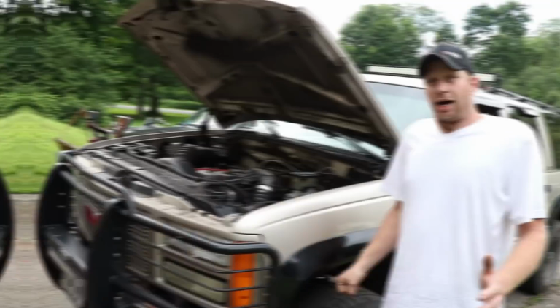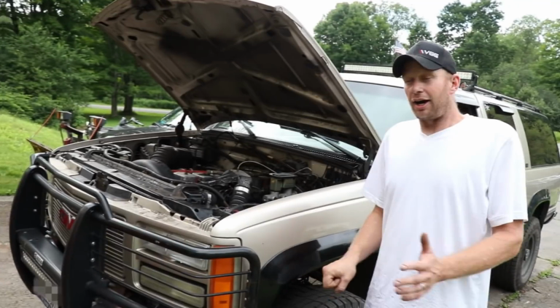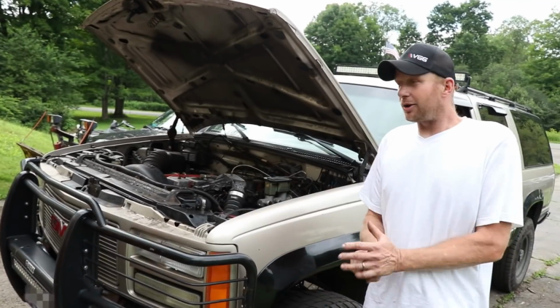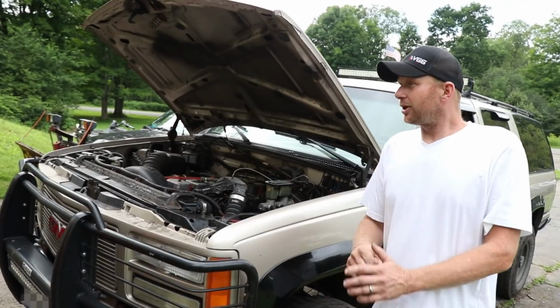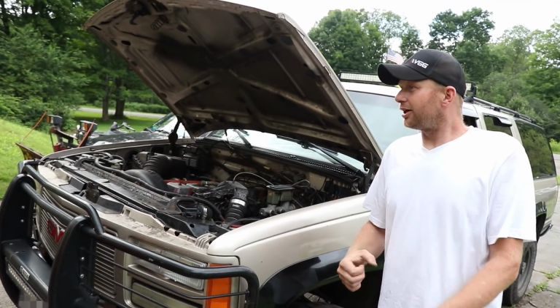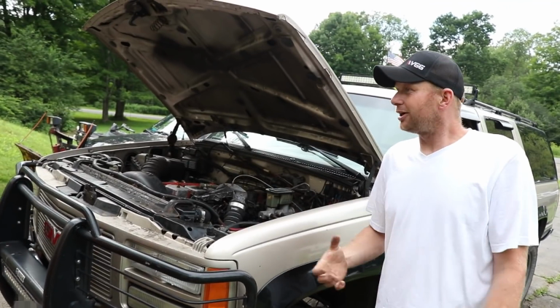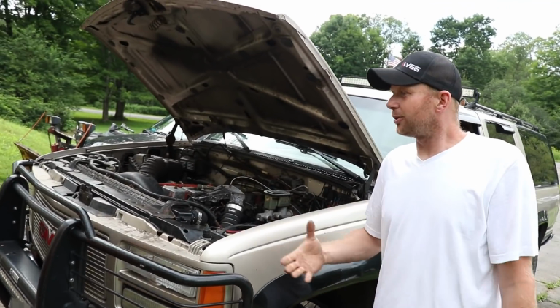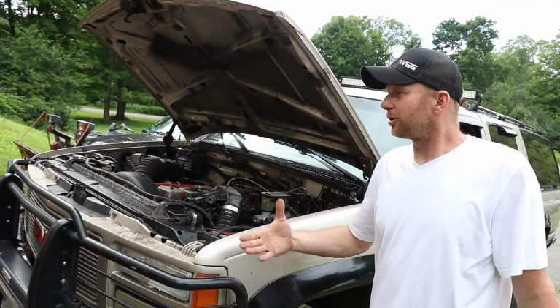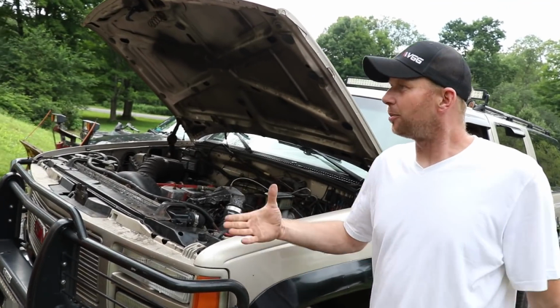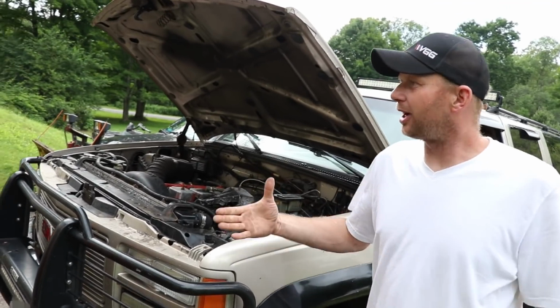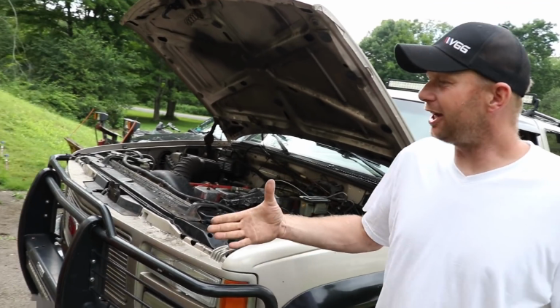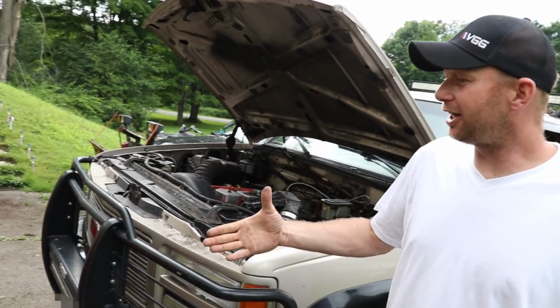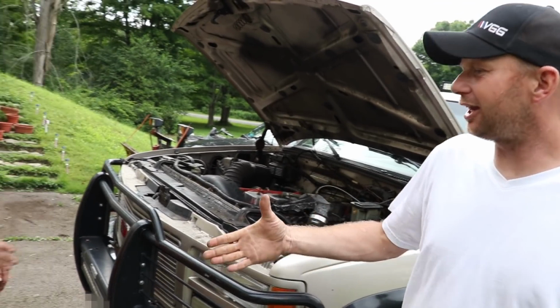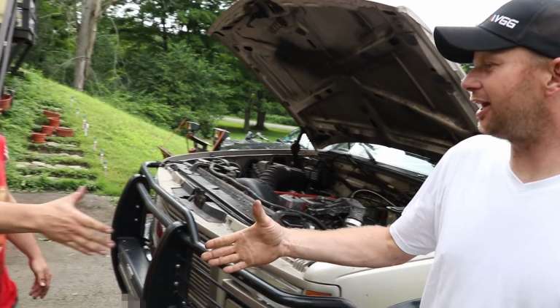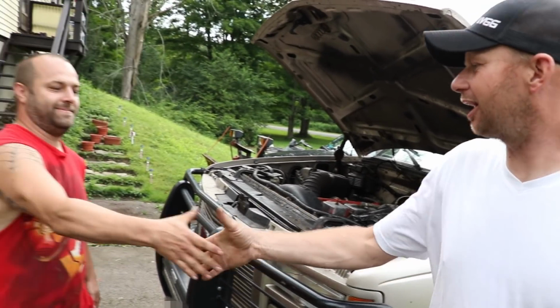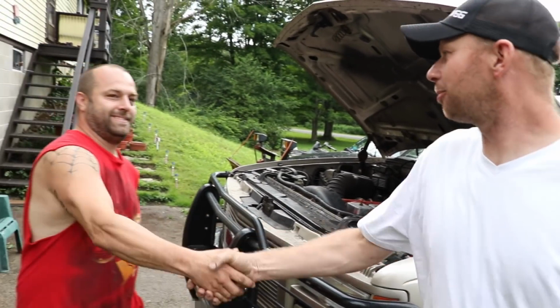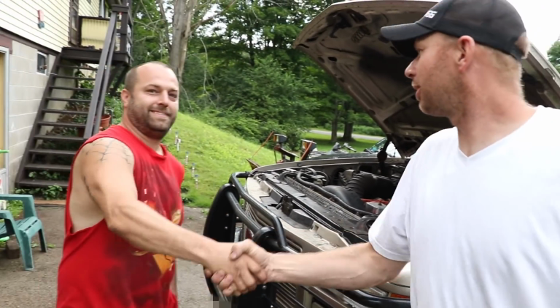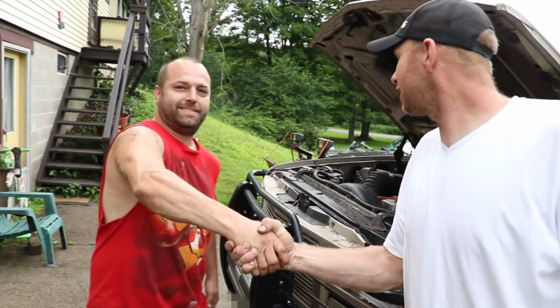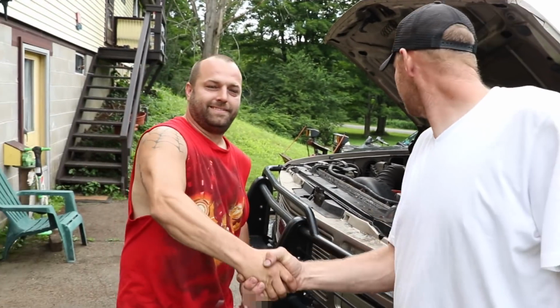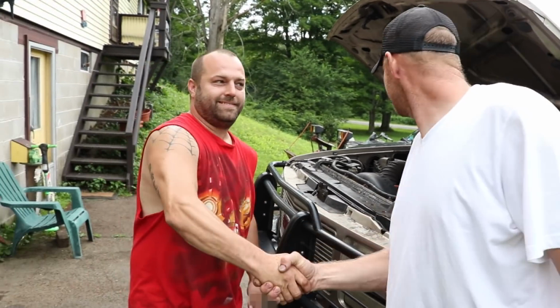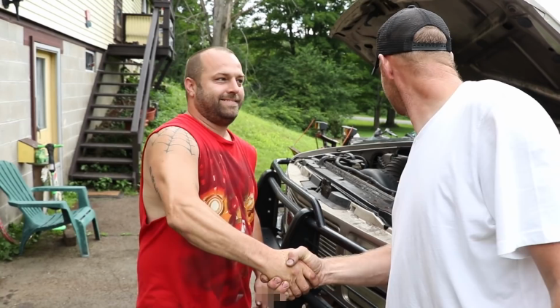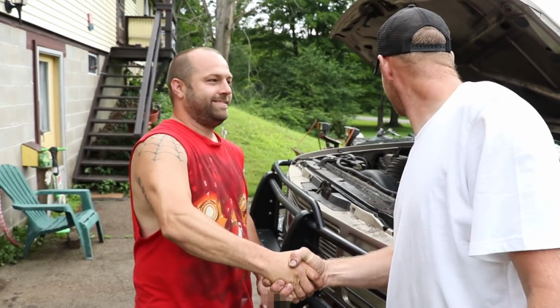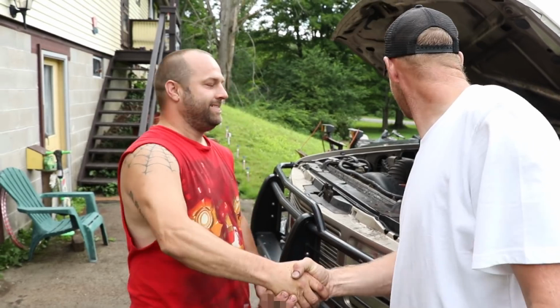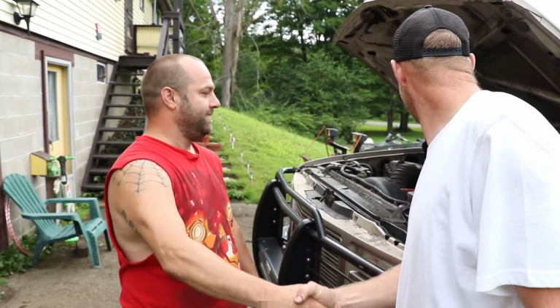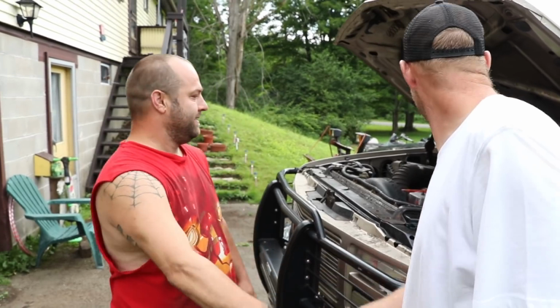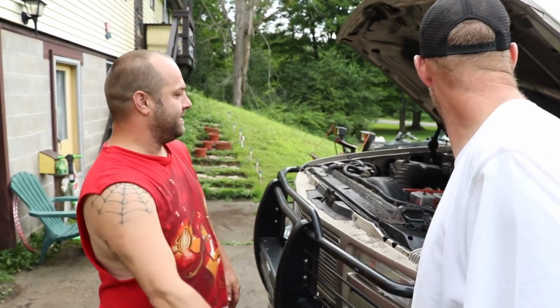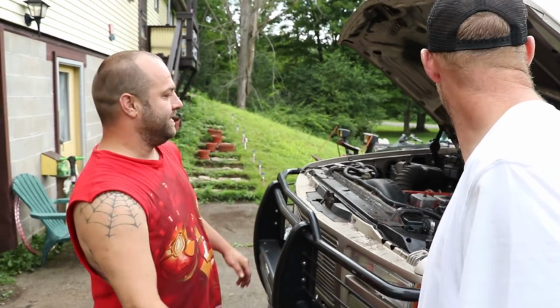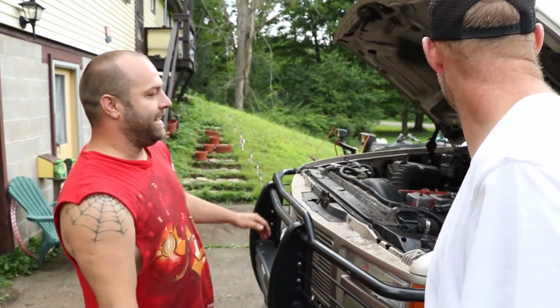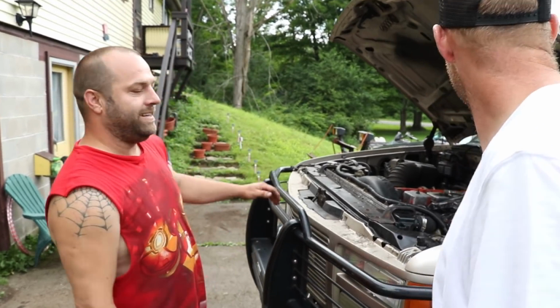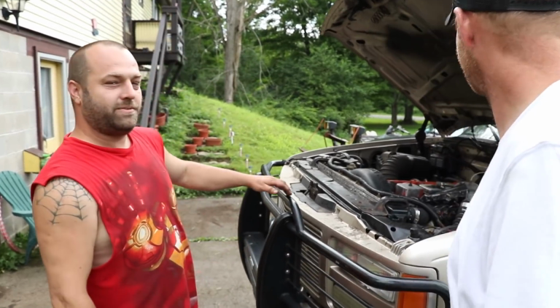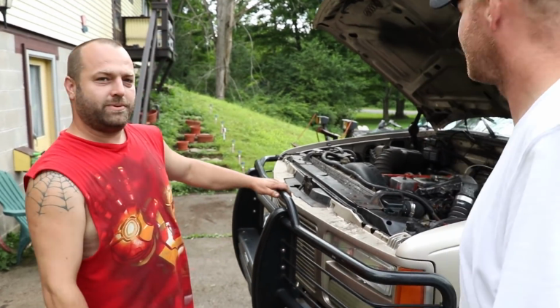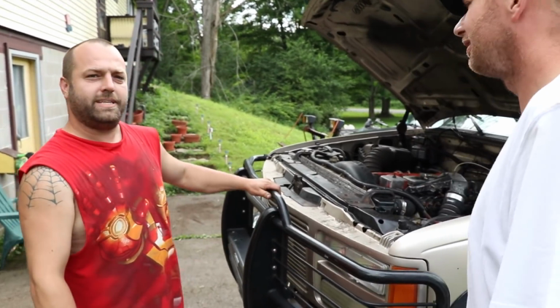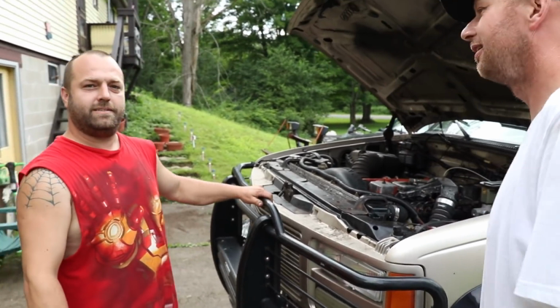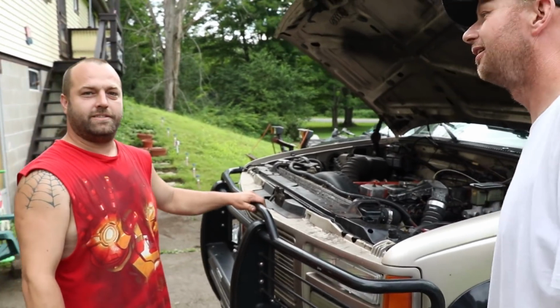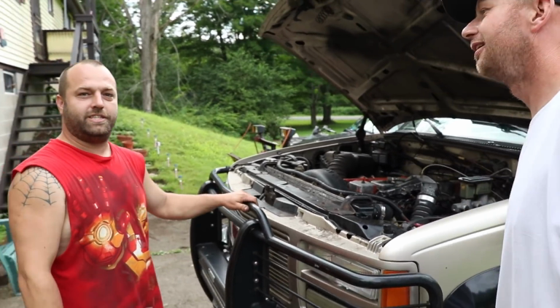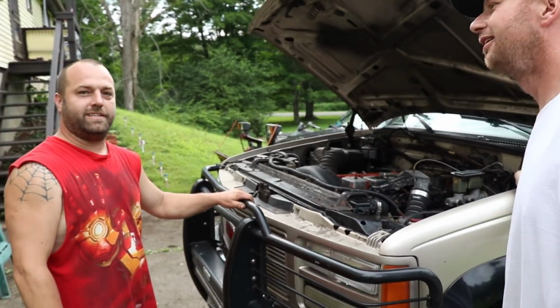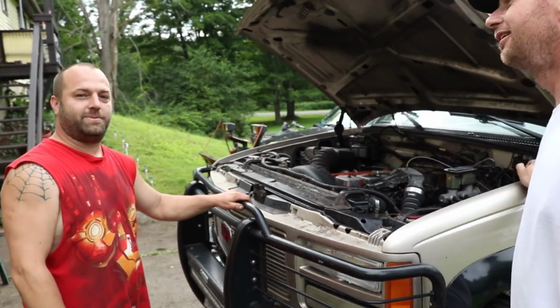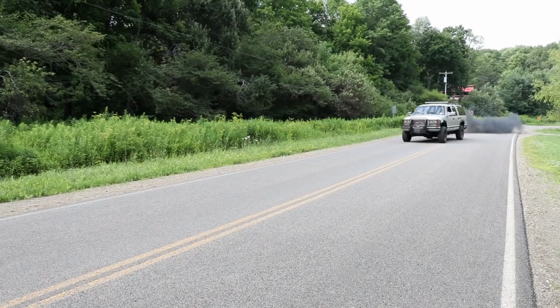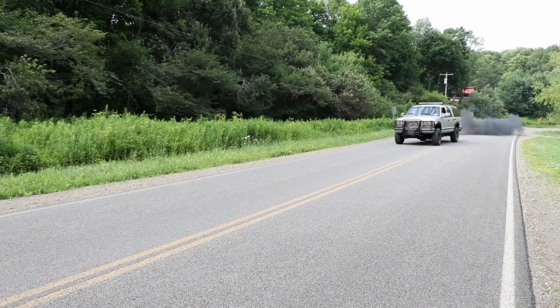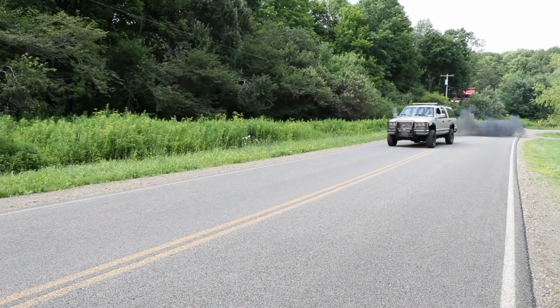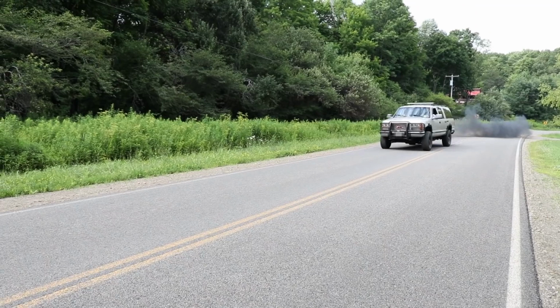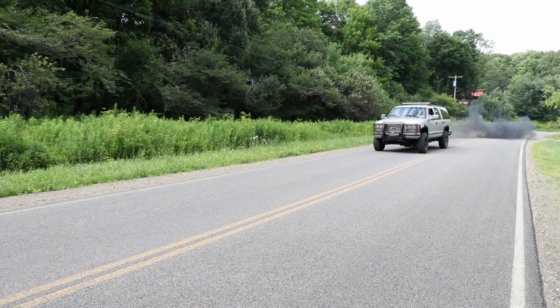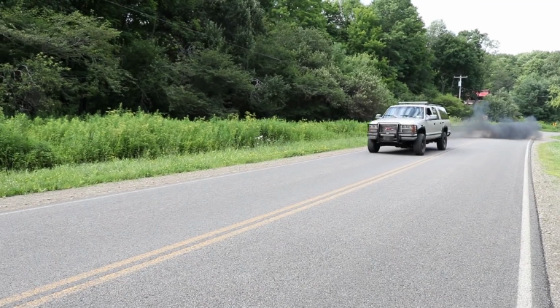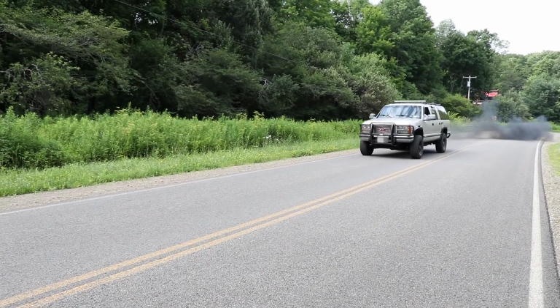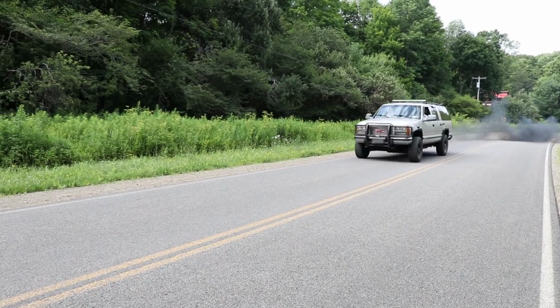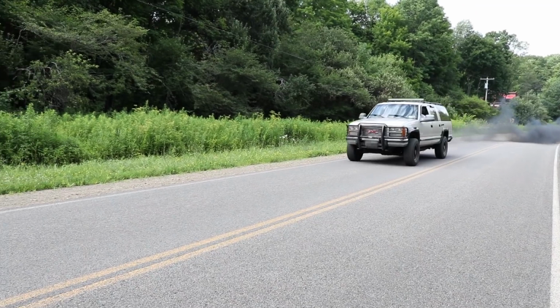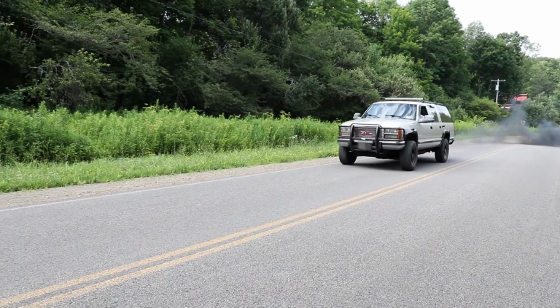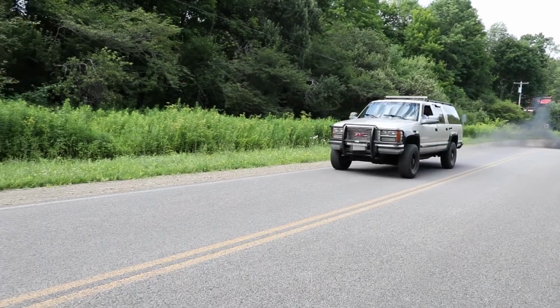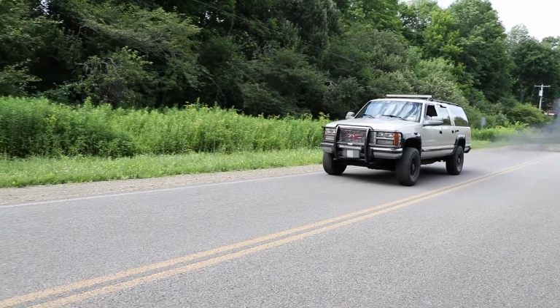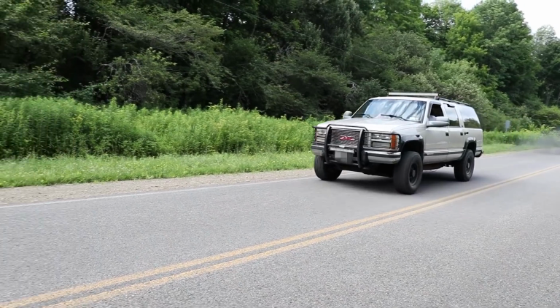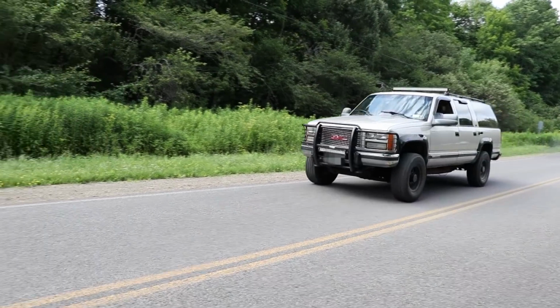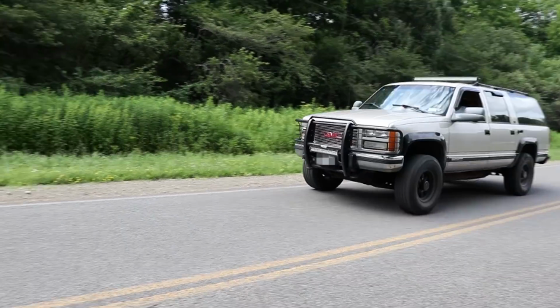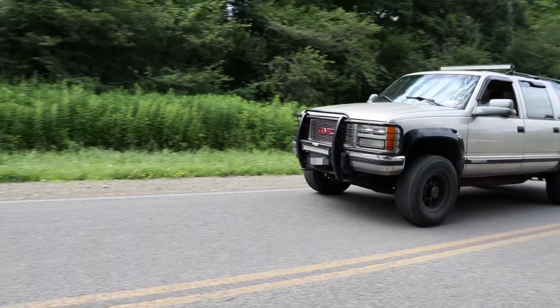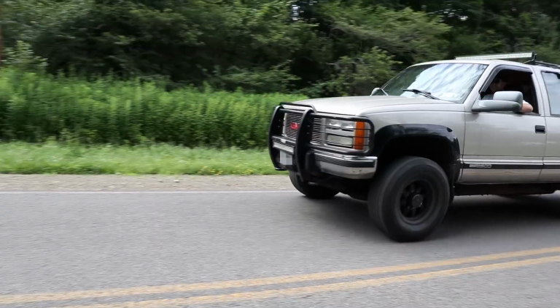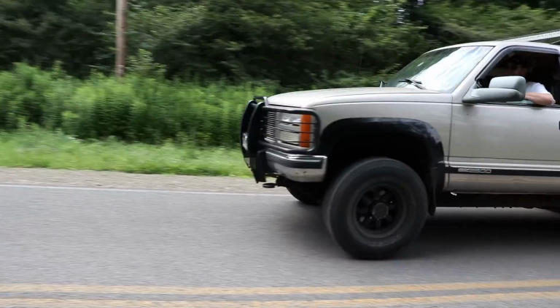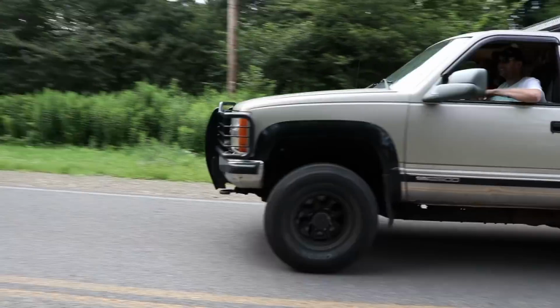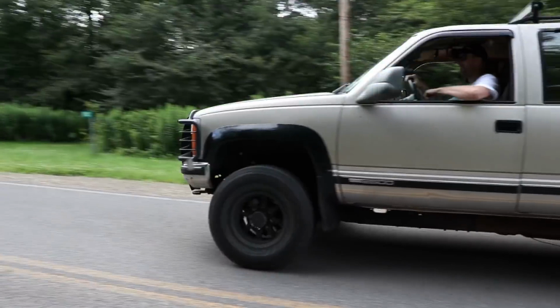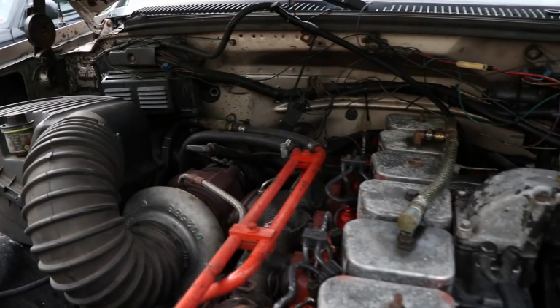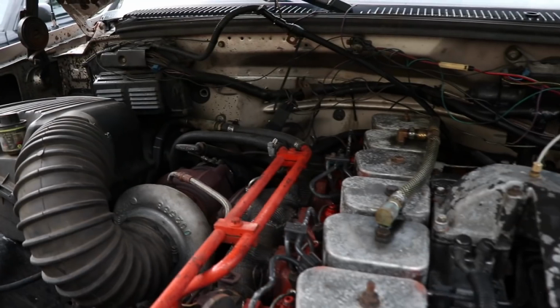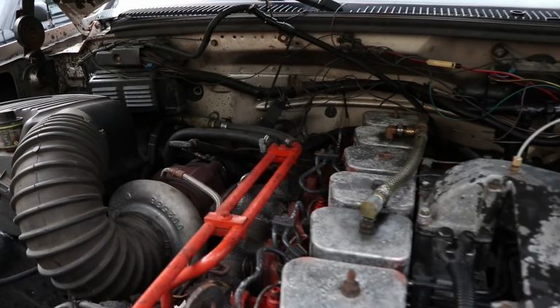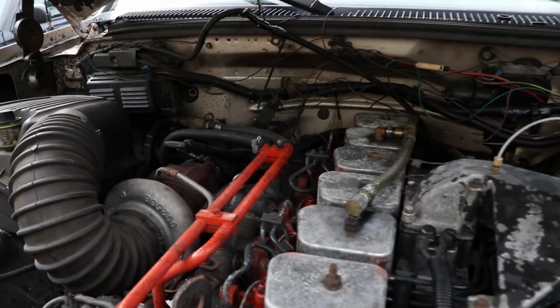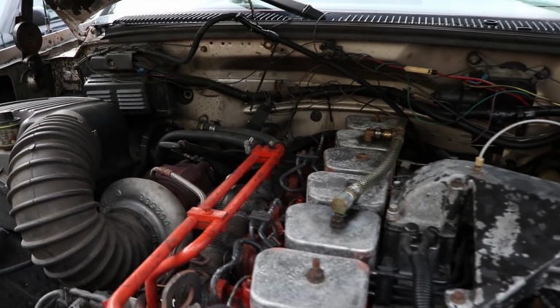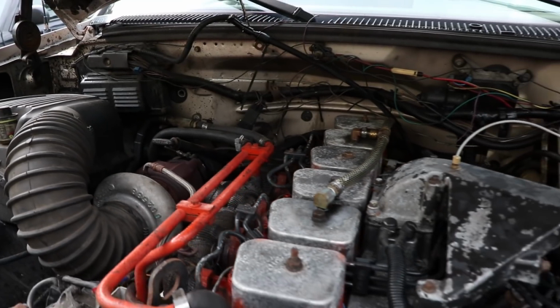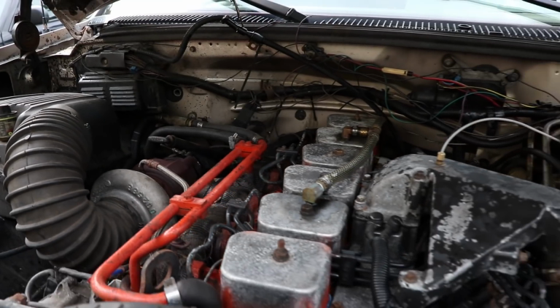We are here with Mike. Mike, what do you got? 93 GMC Suburban with a 95 12-valve.